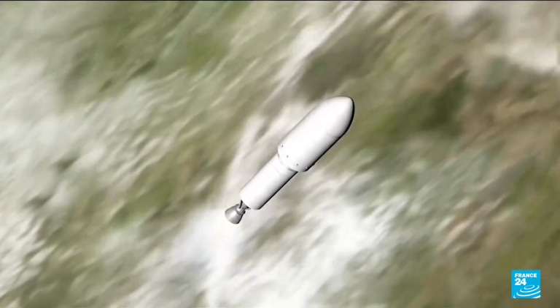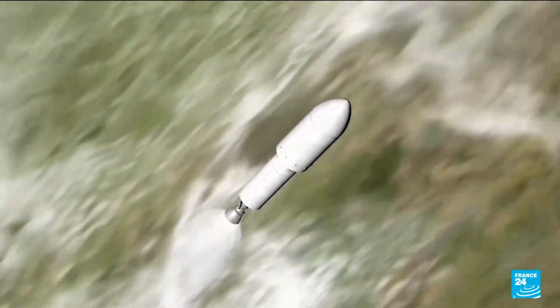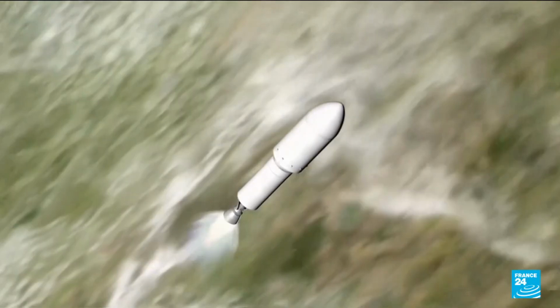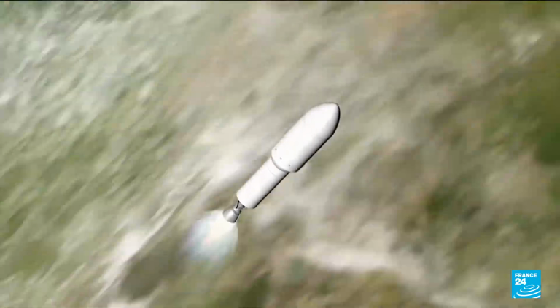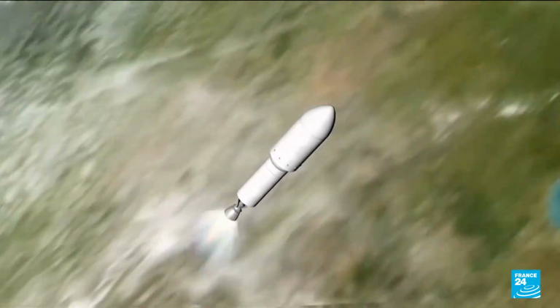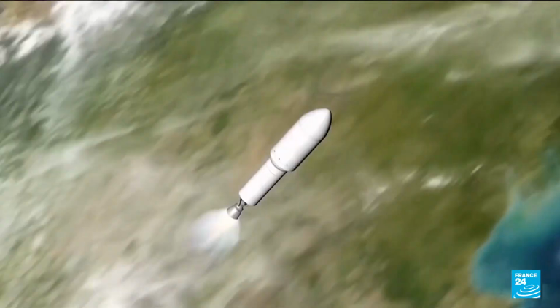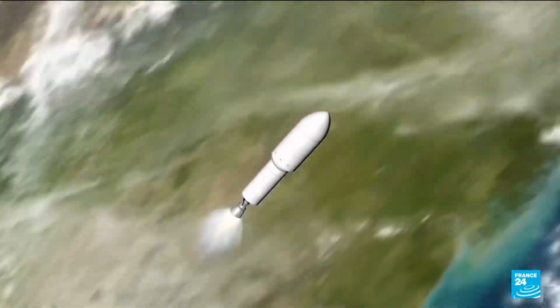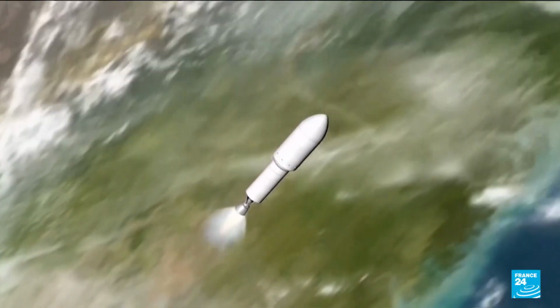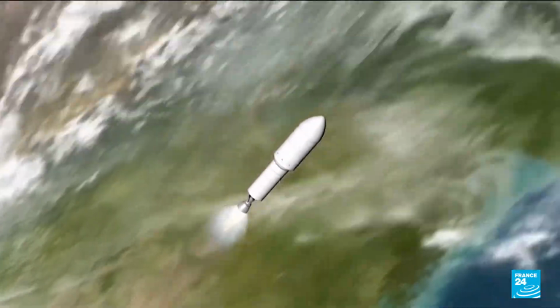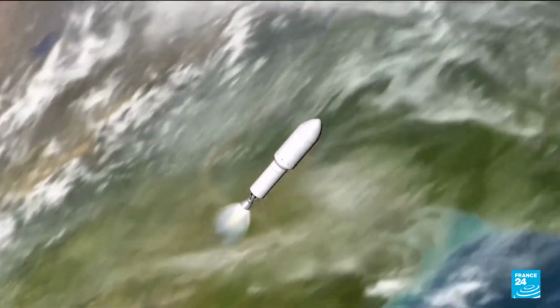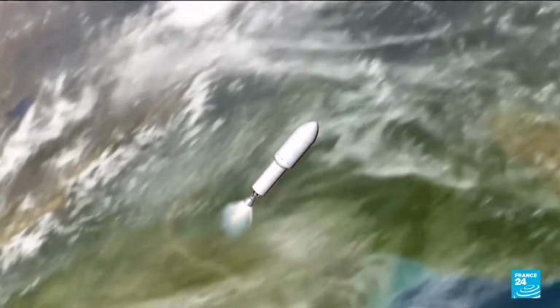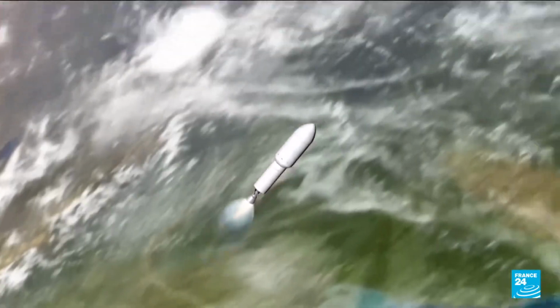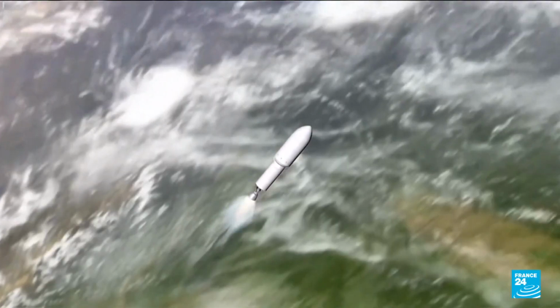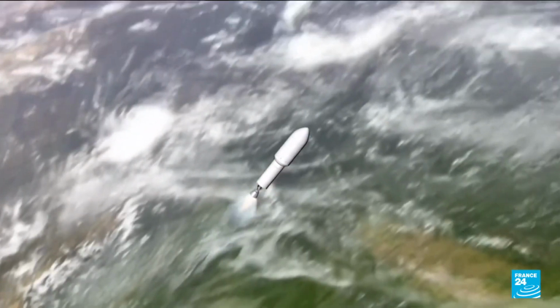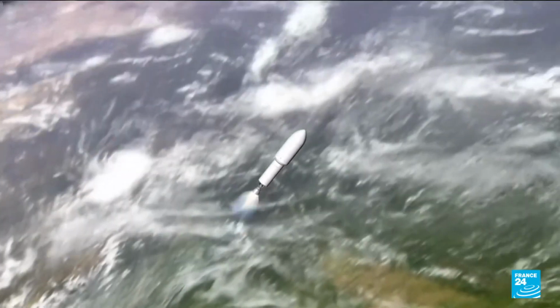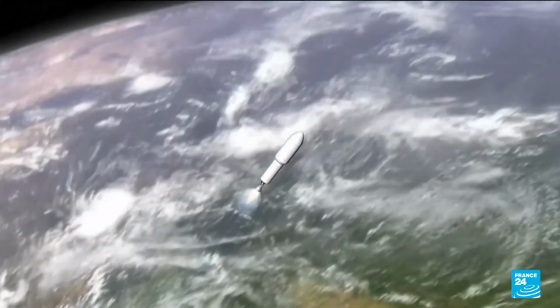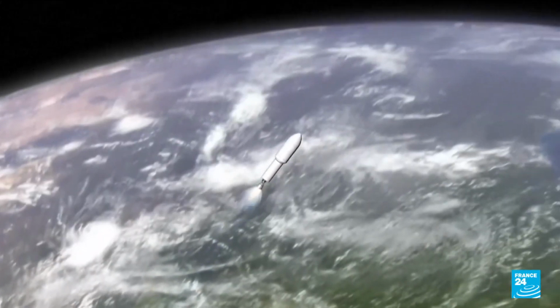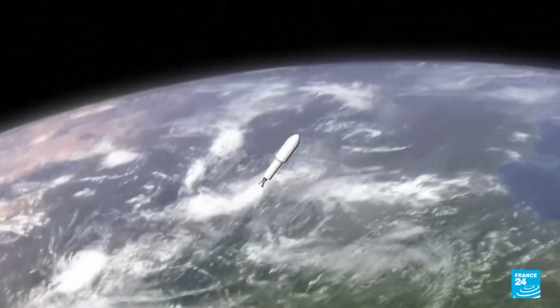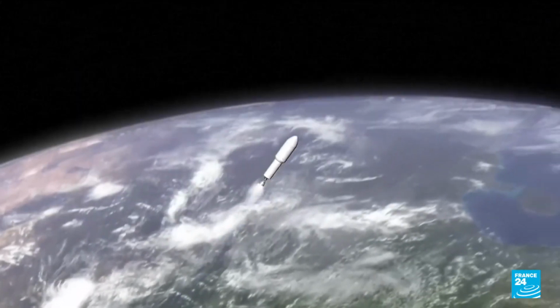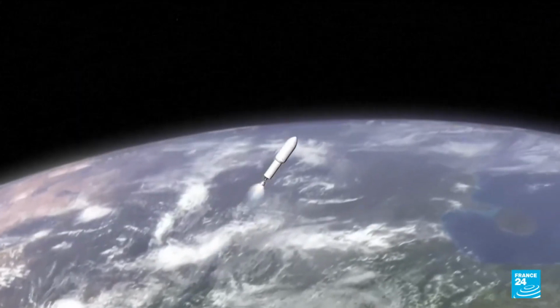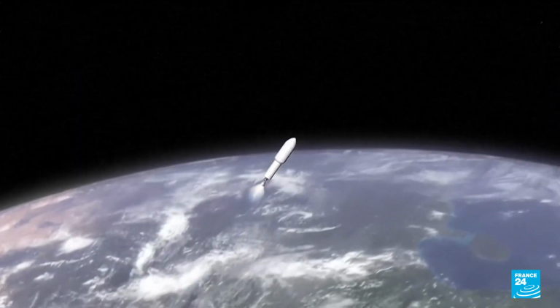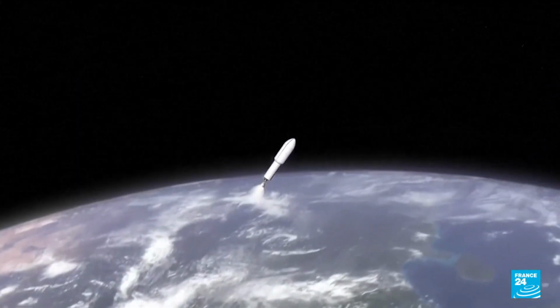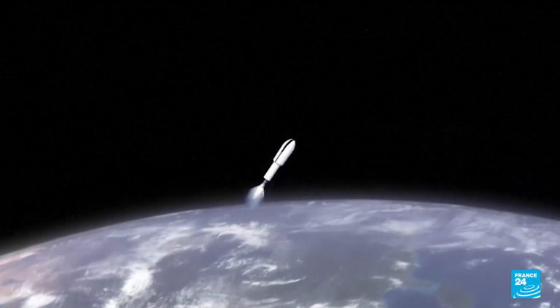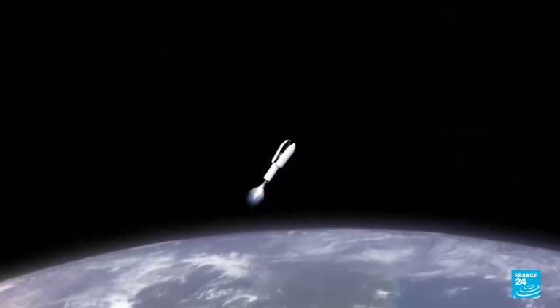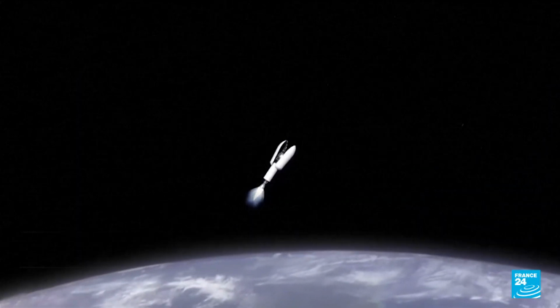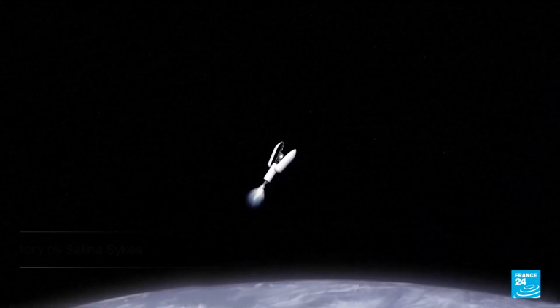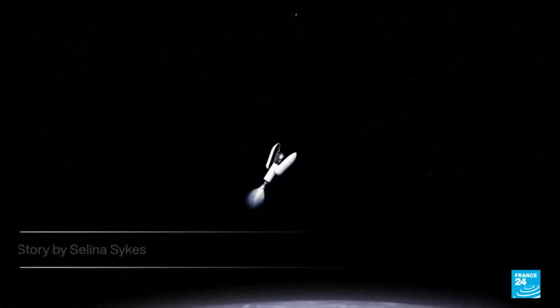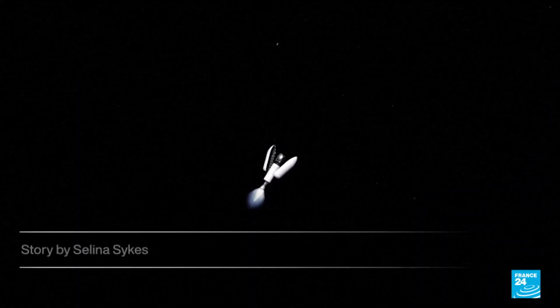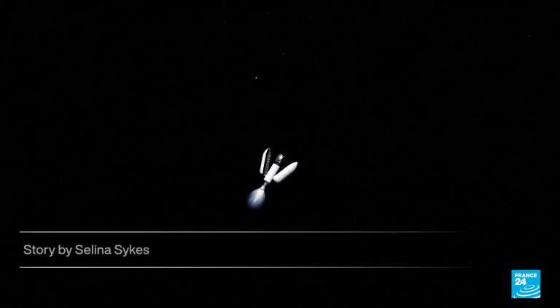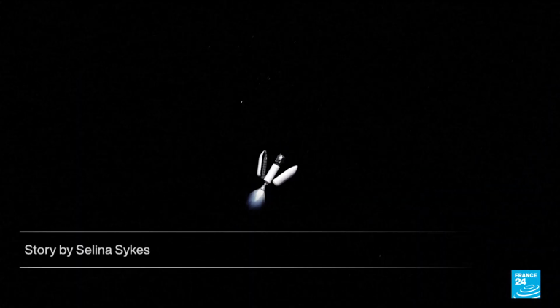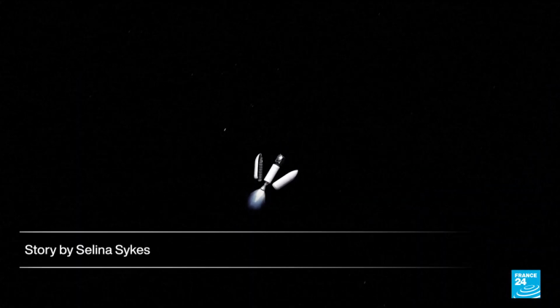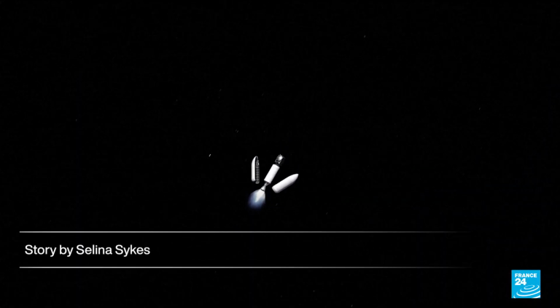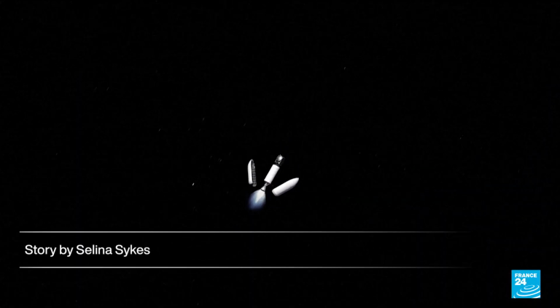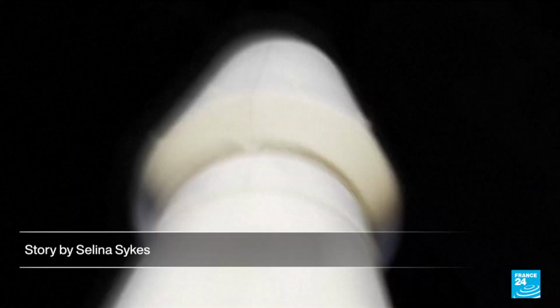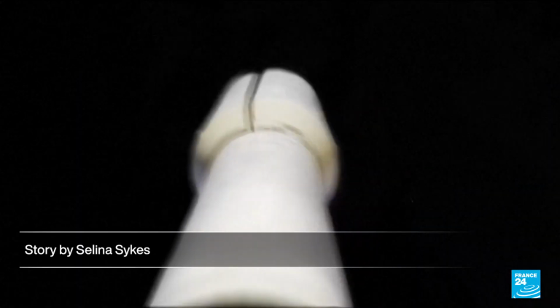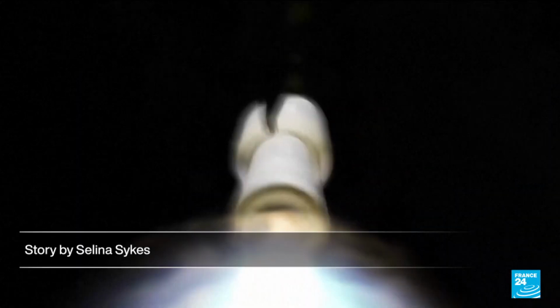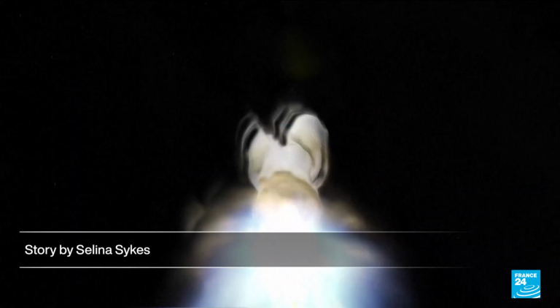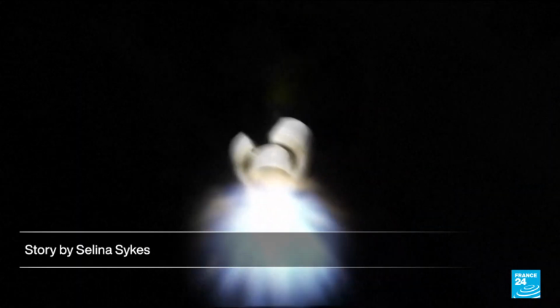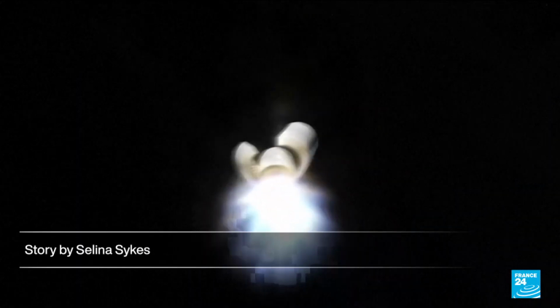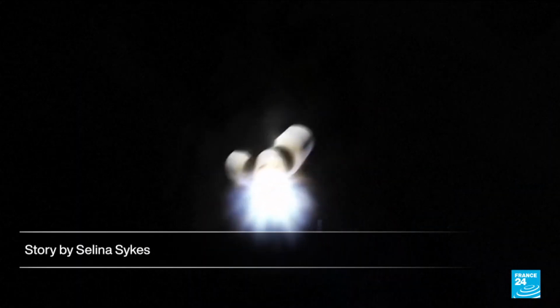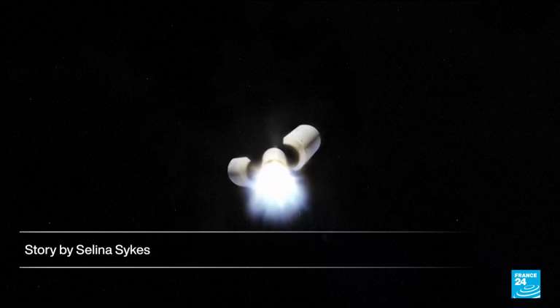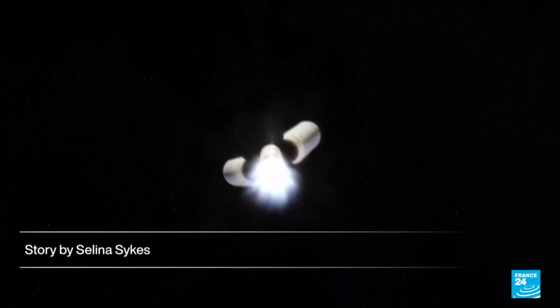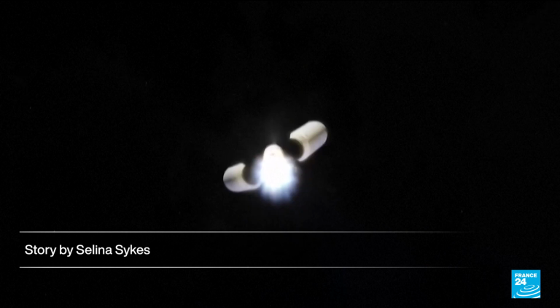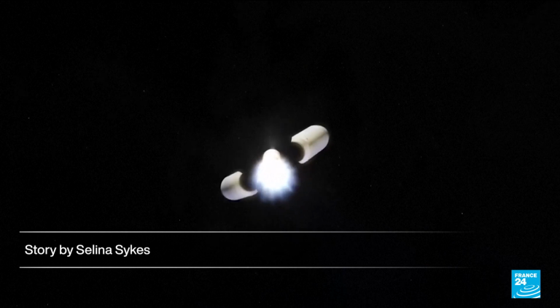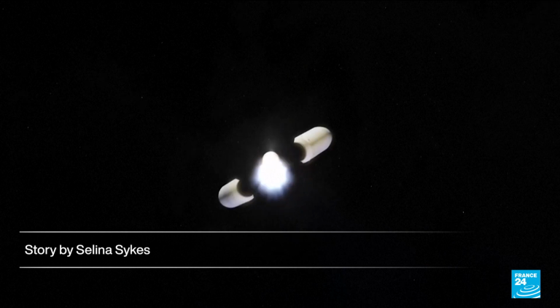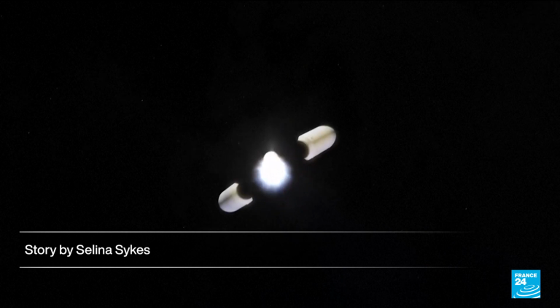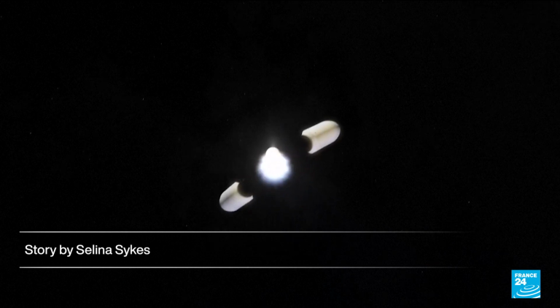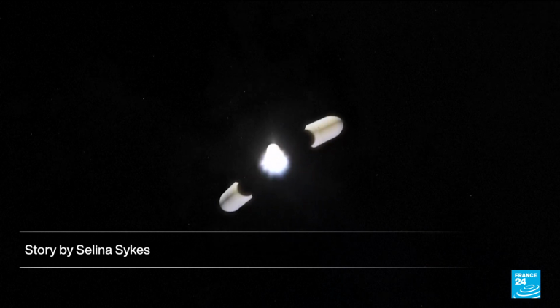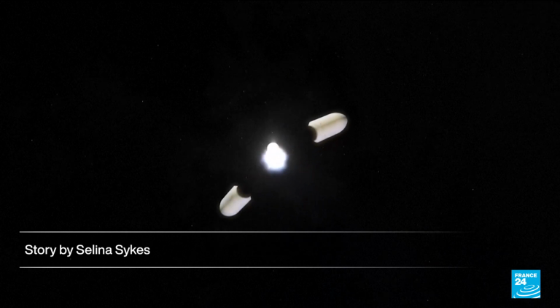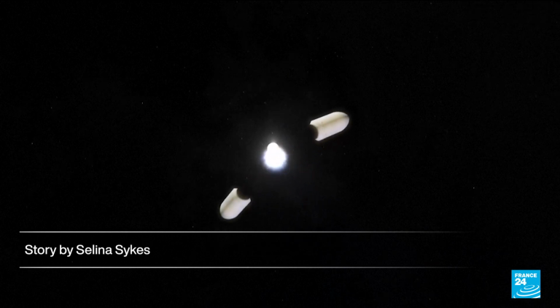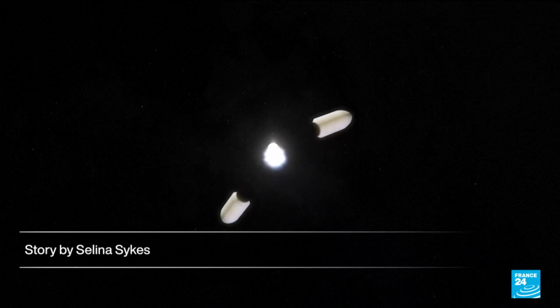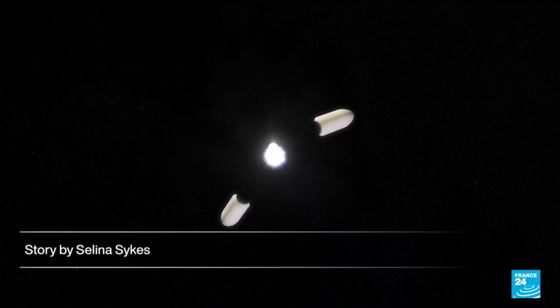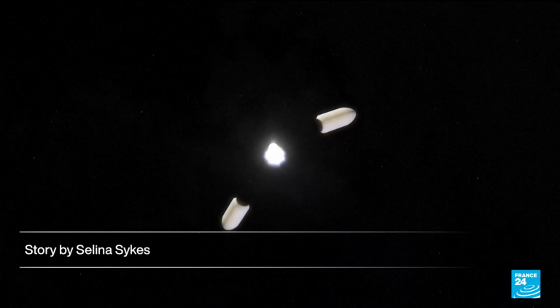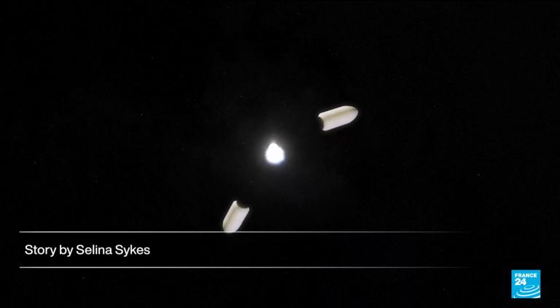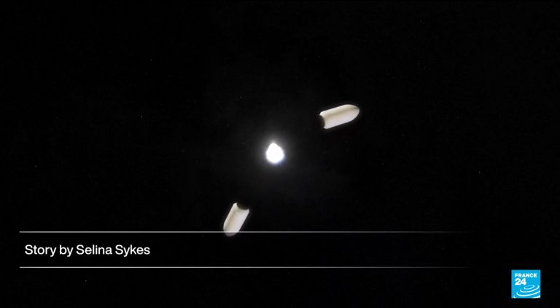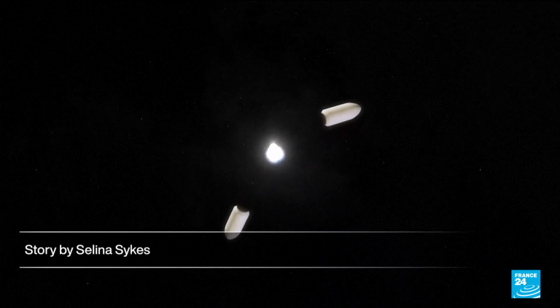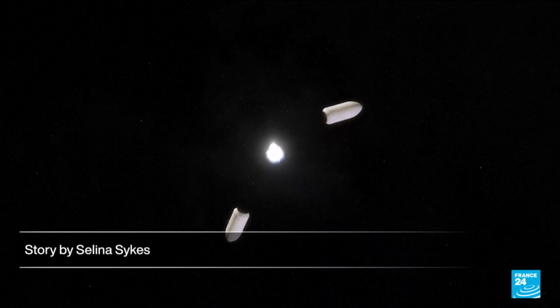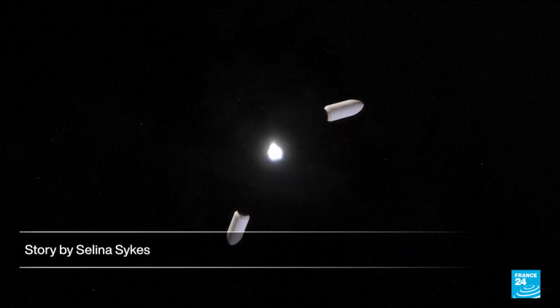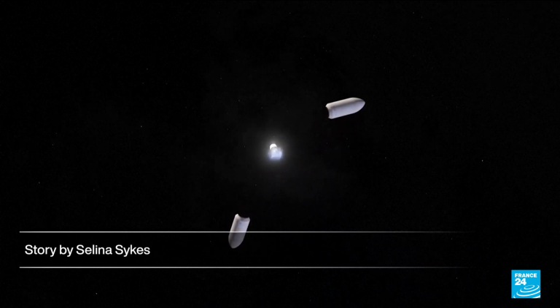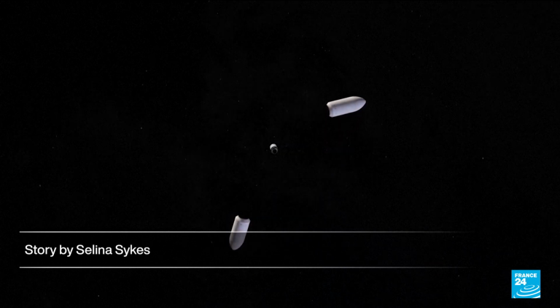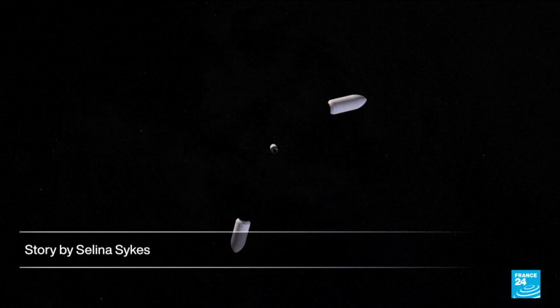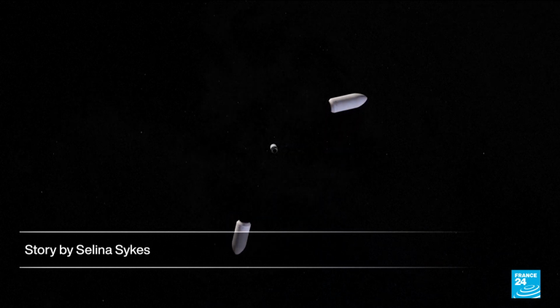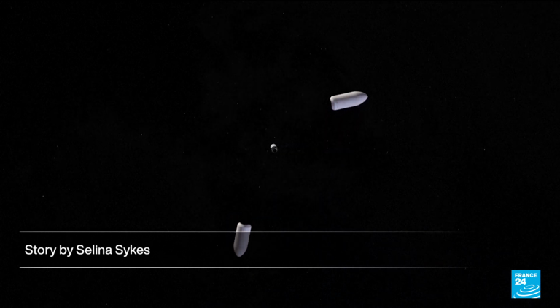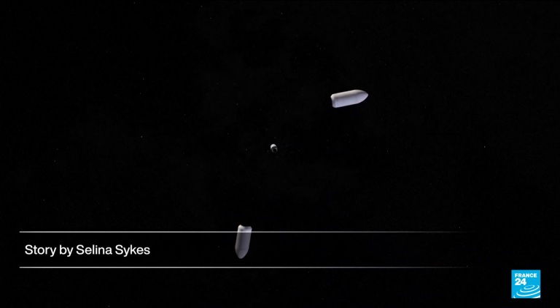Europa Clipper won't arrive until 2030, but what it finds could change what we know about life in our solar system.